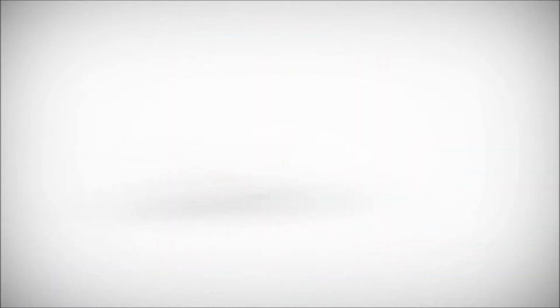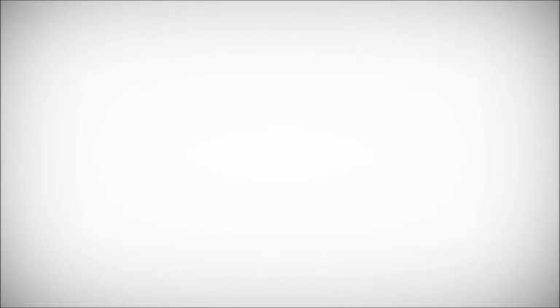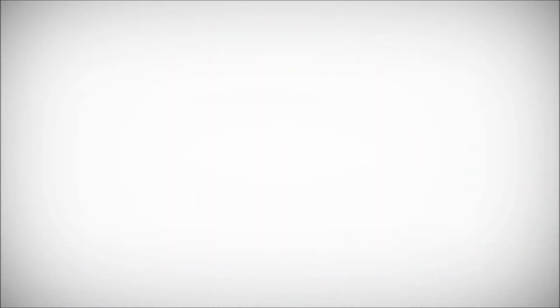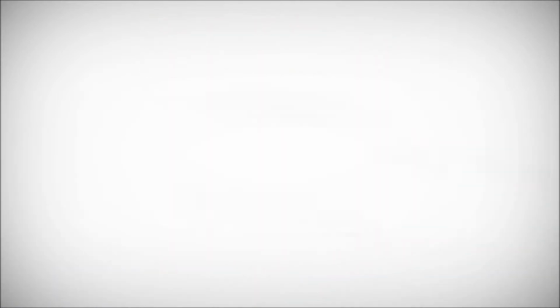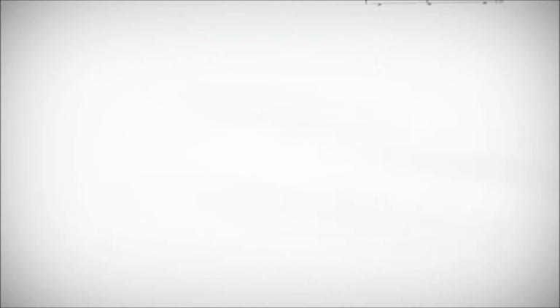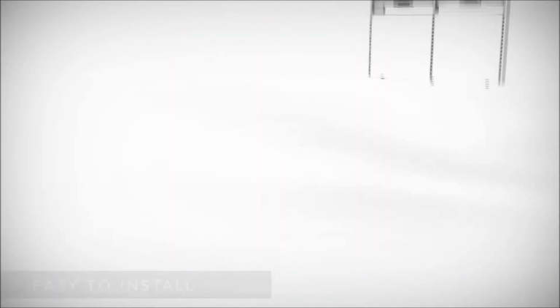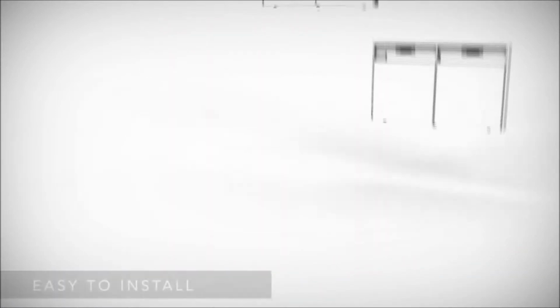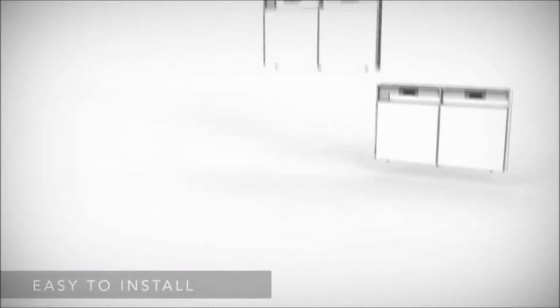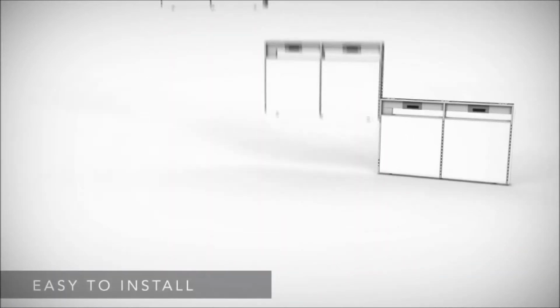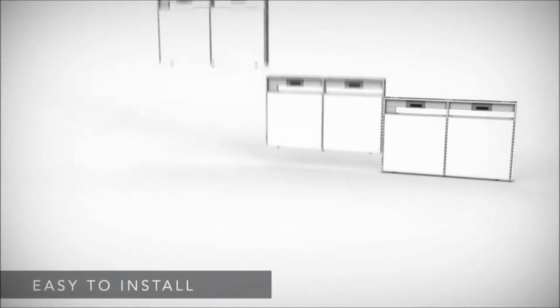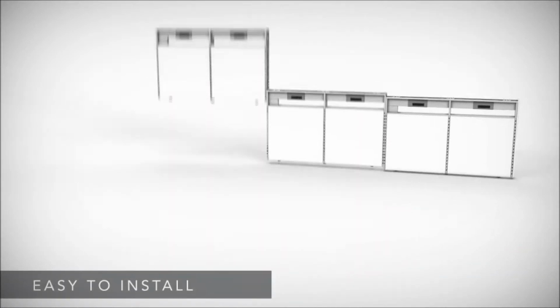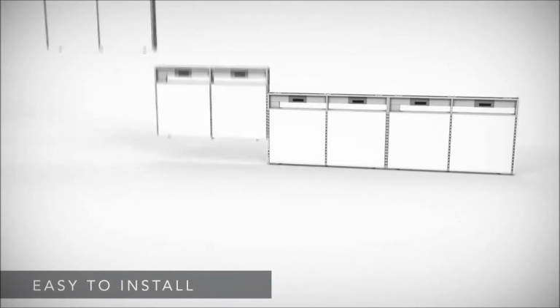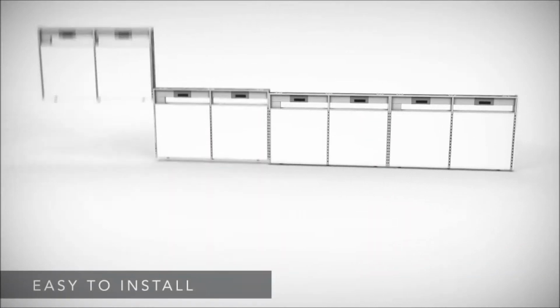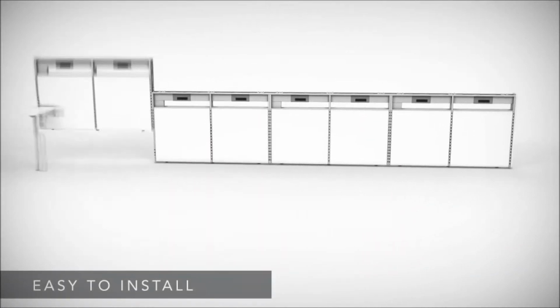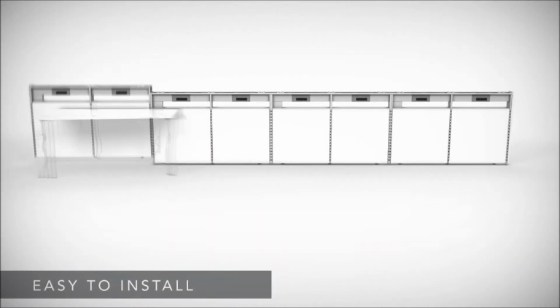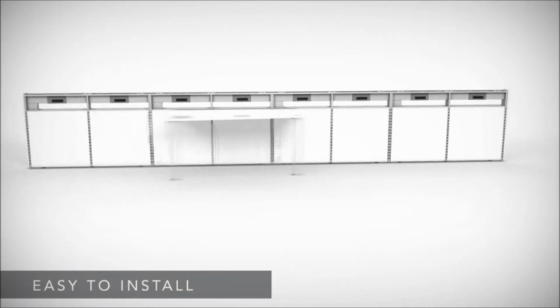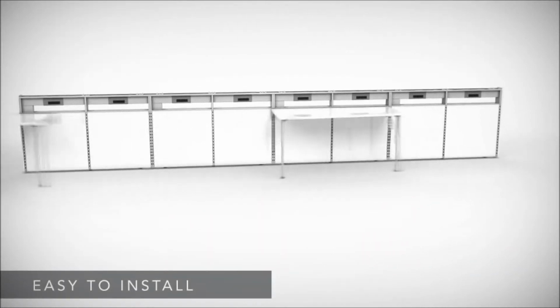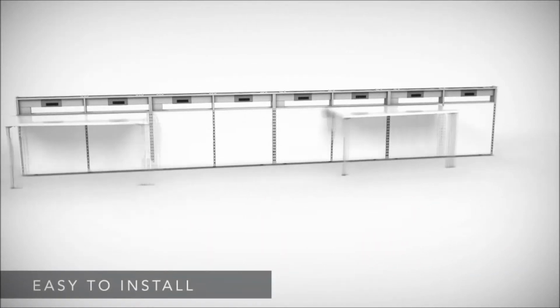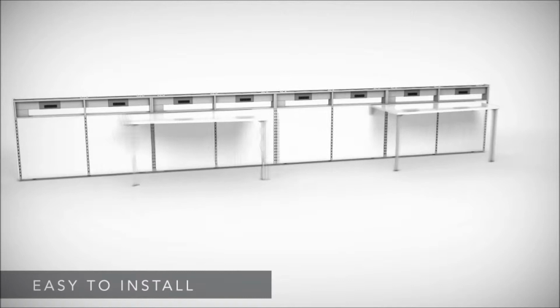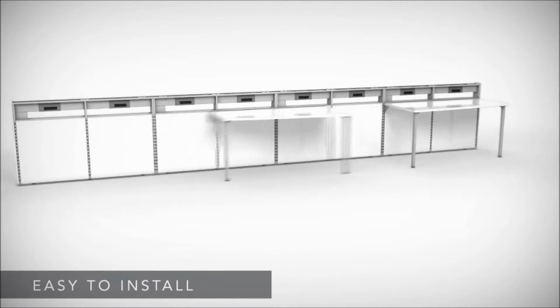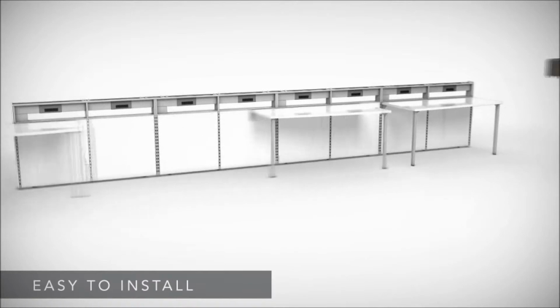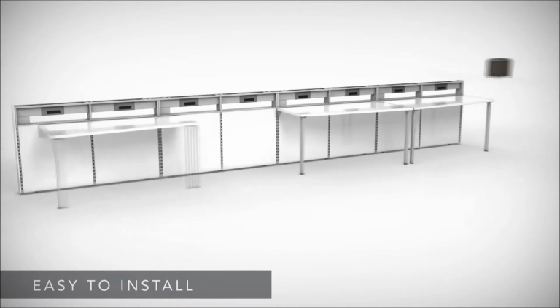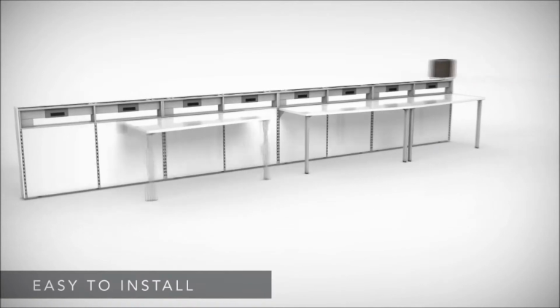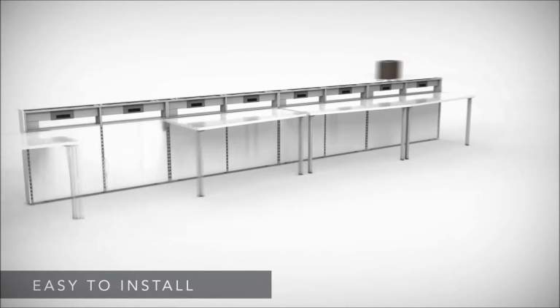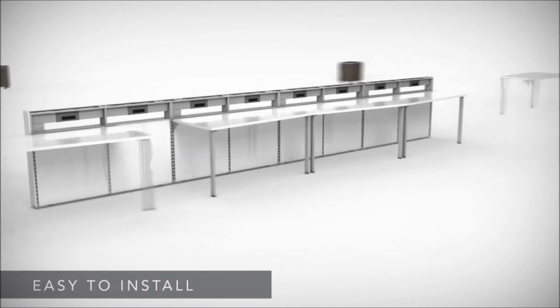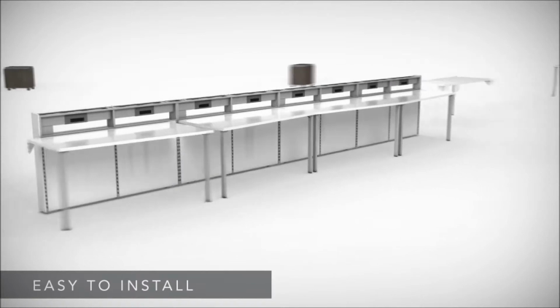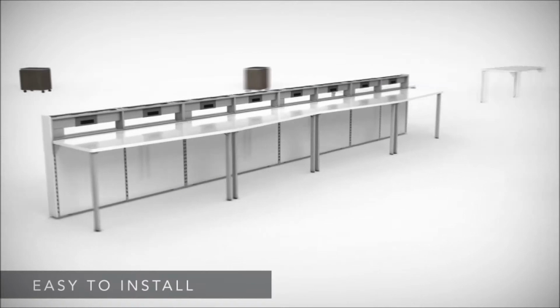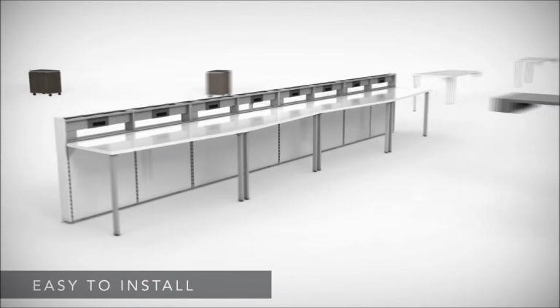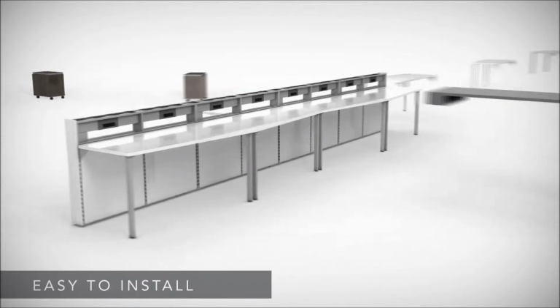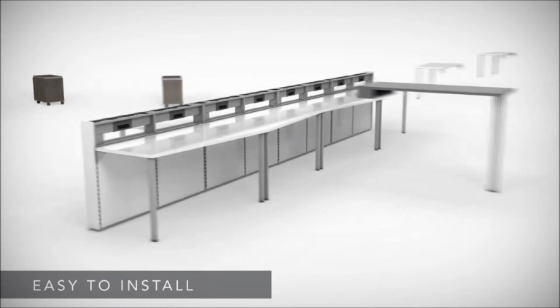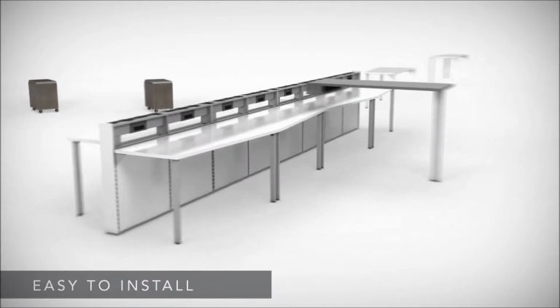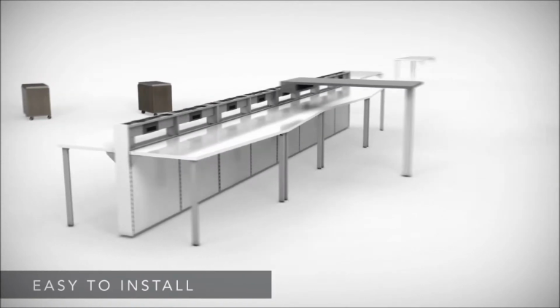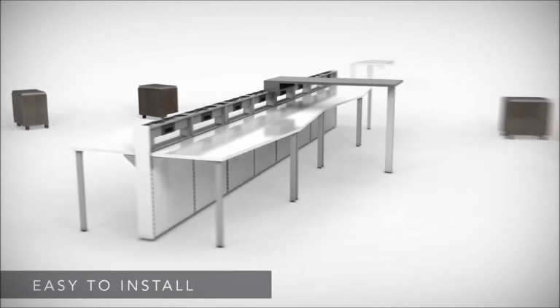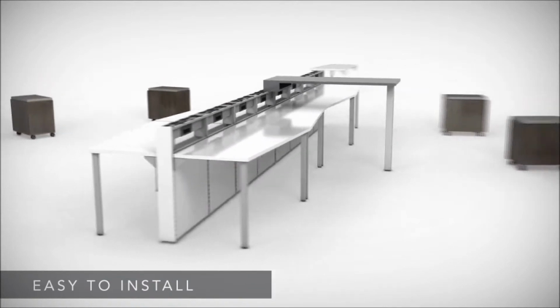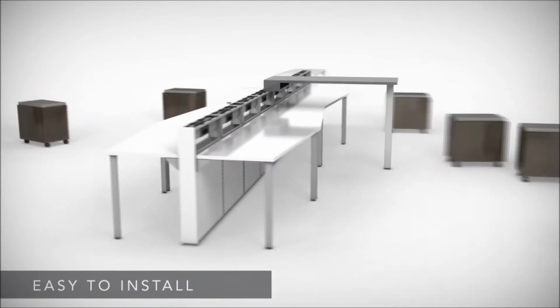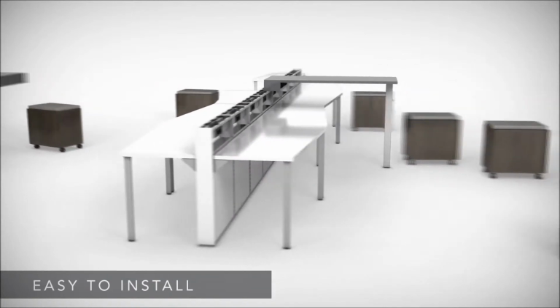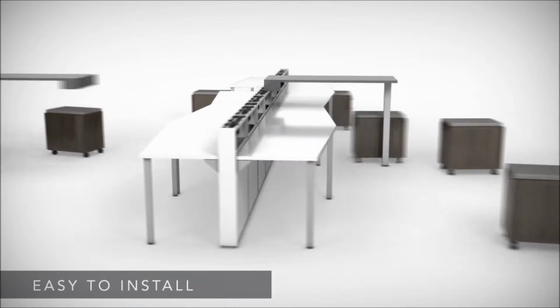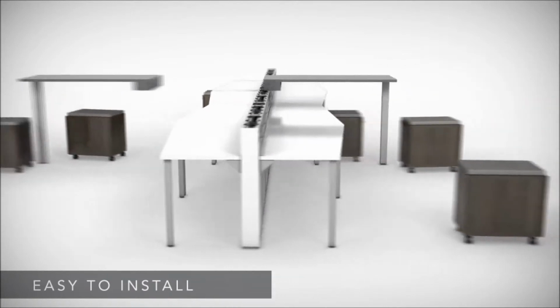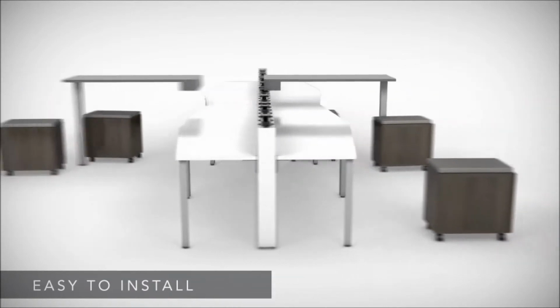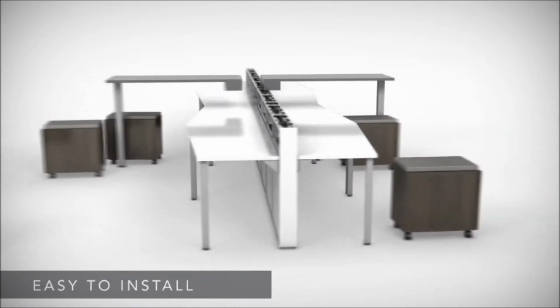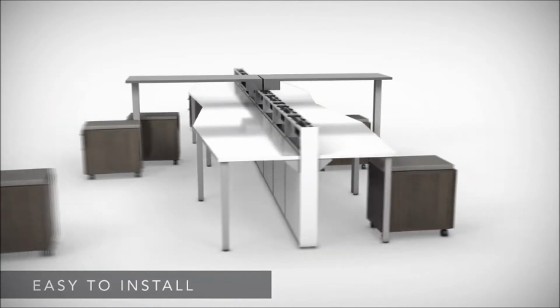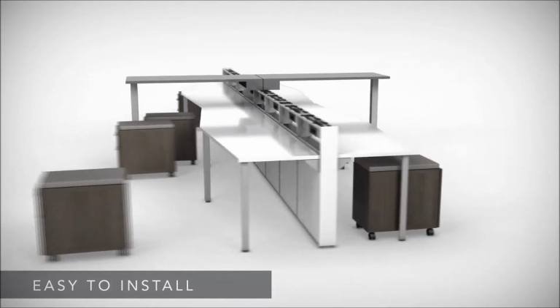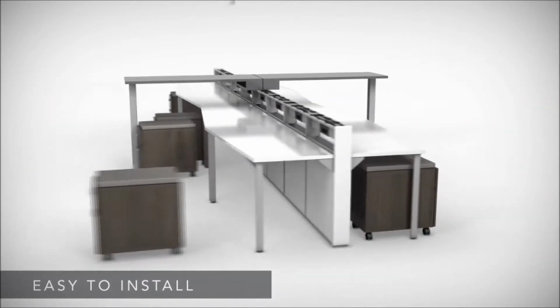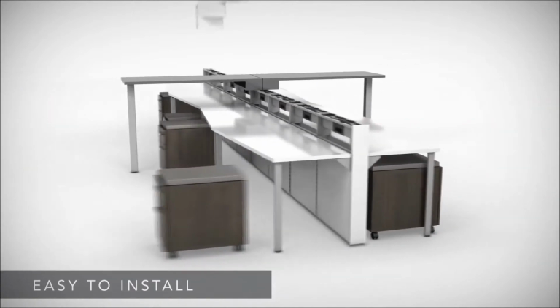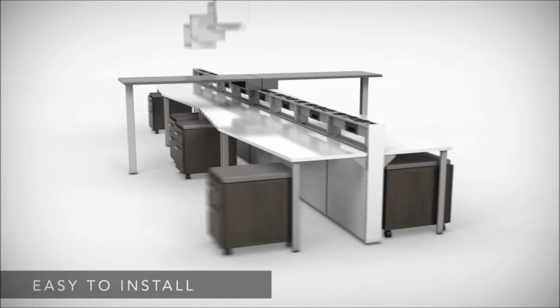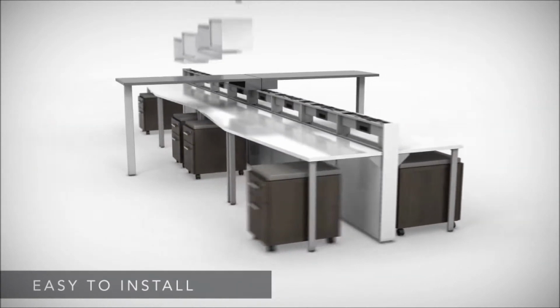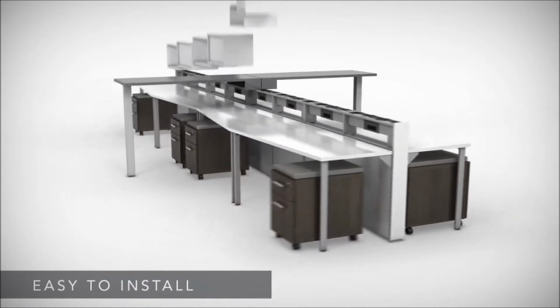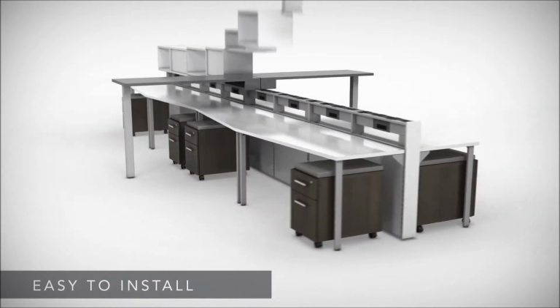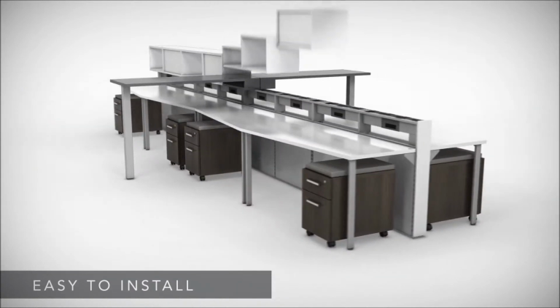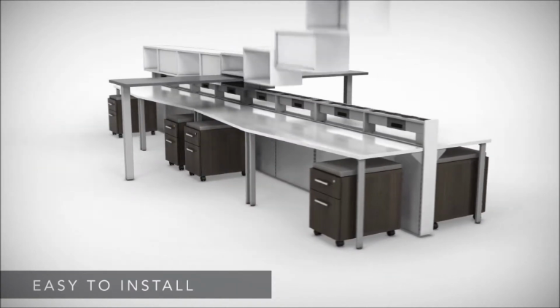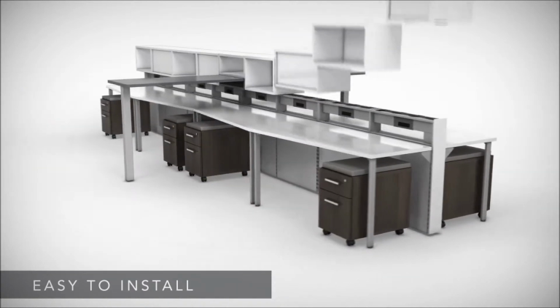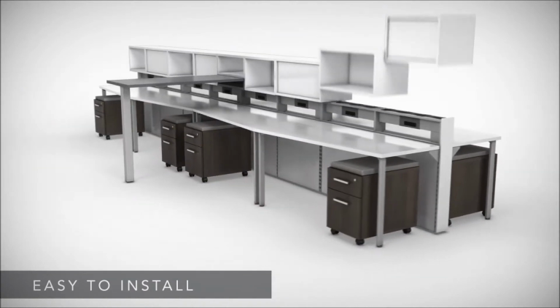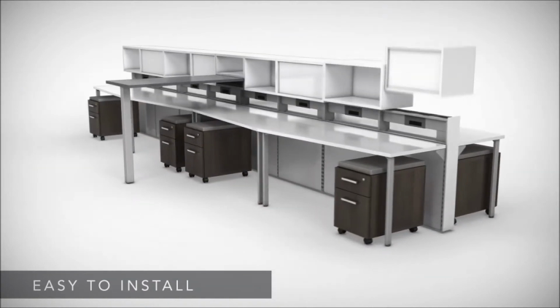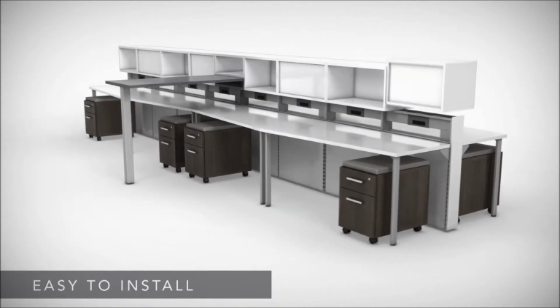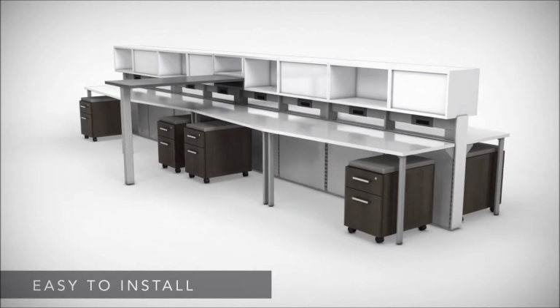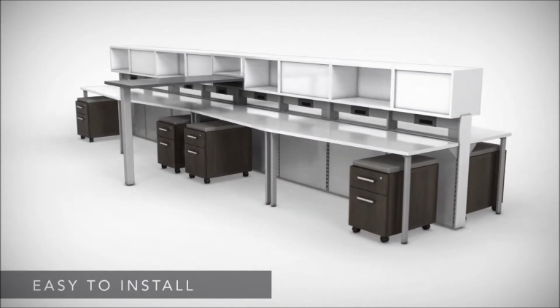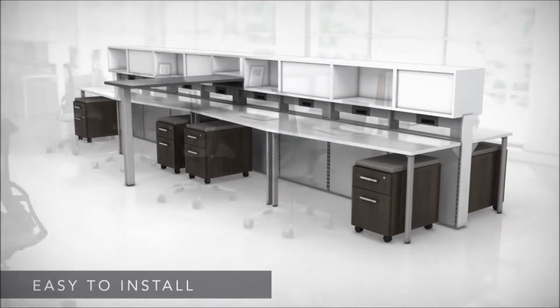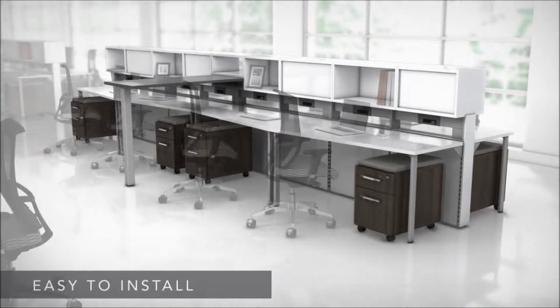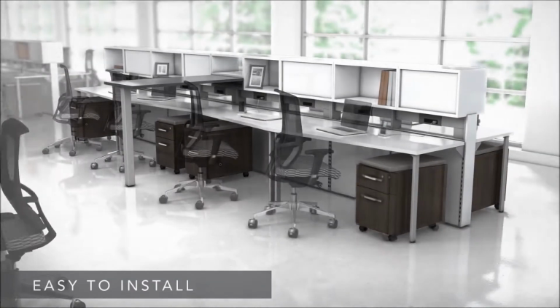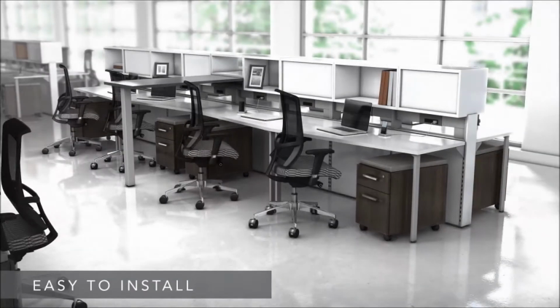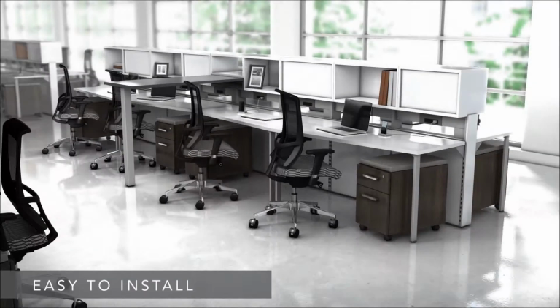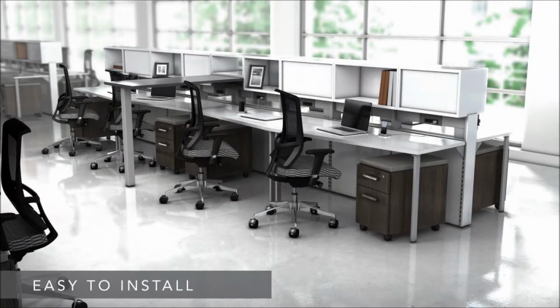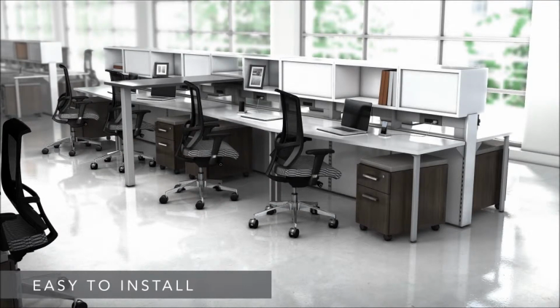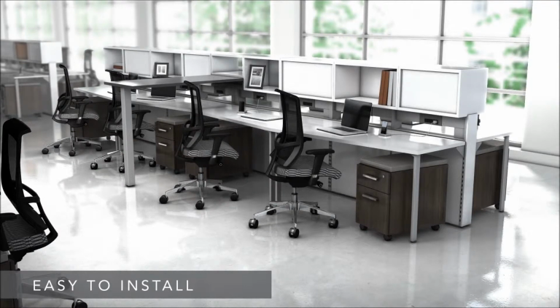E5 is easy to install. Benching applications, for example, start with a technology wall that supports all the components you need.